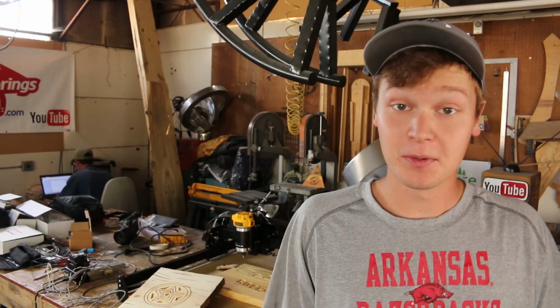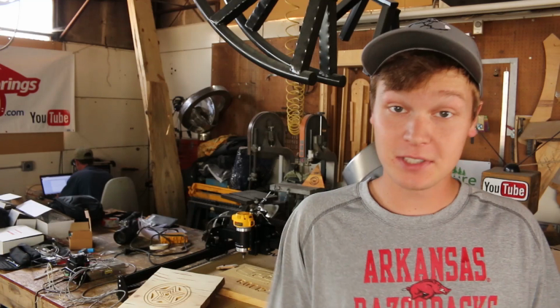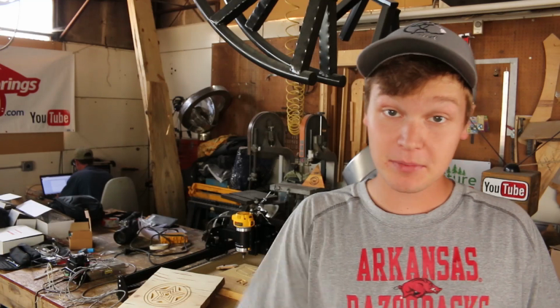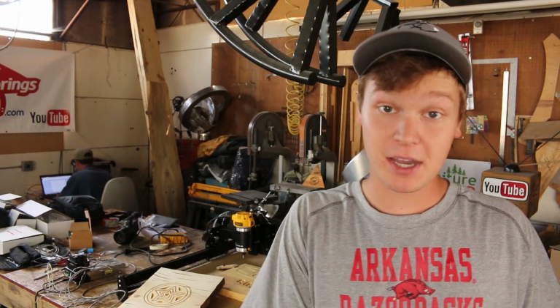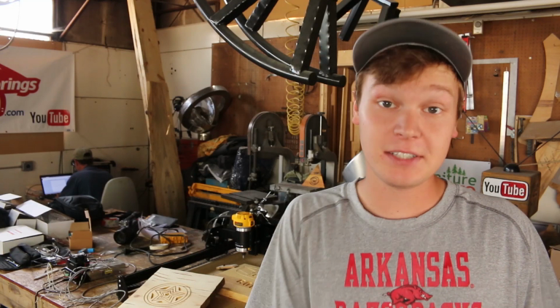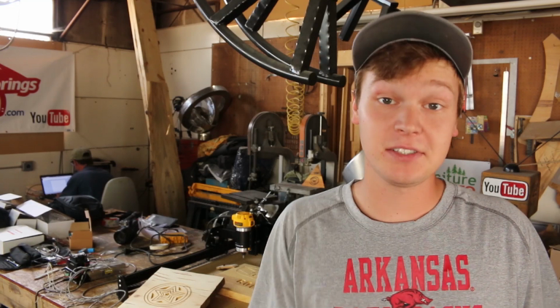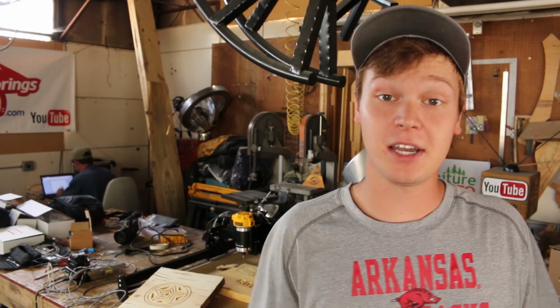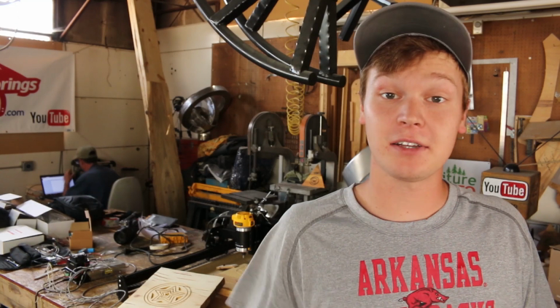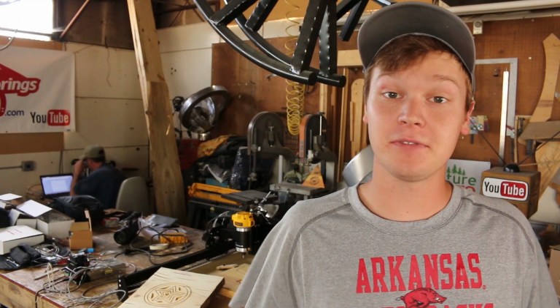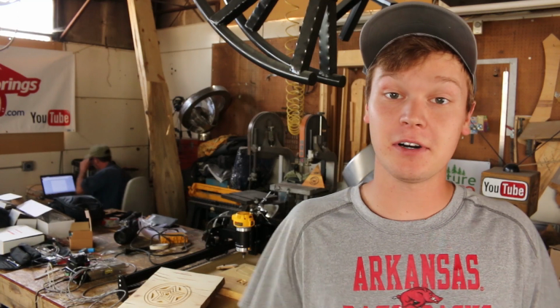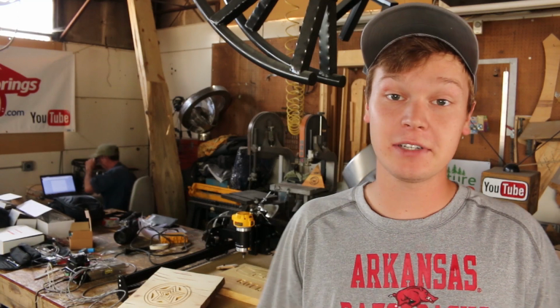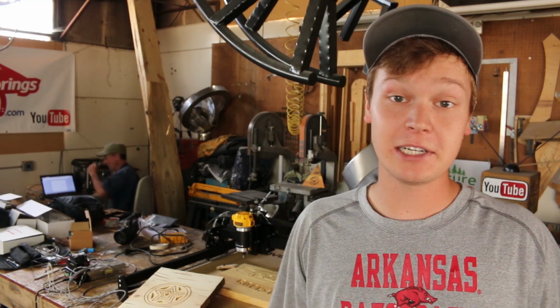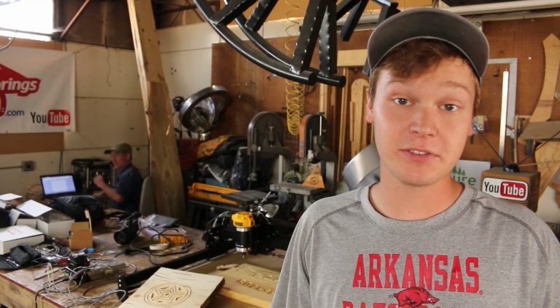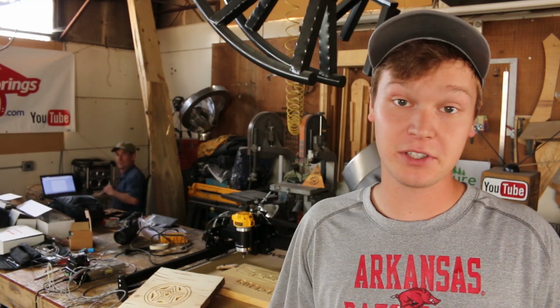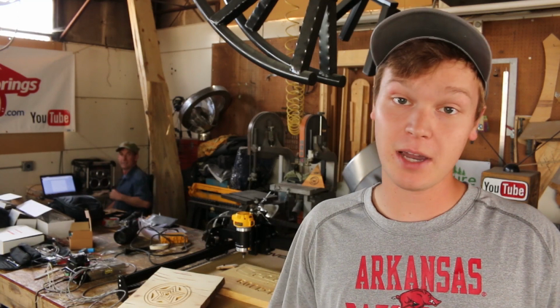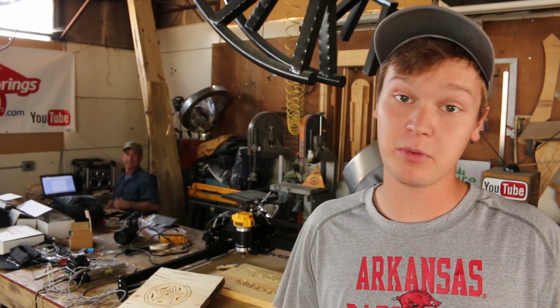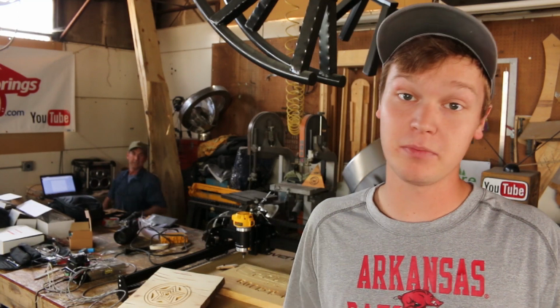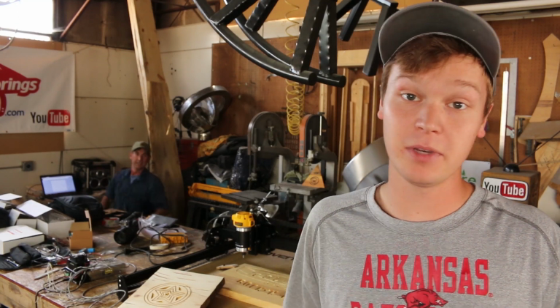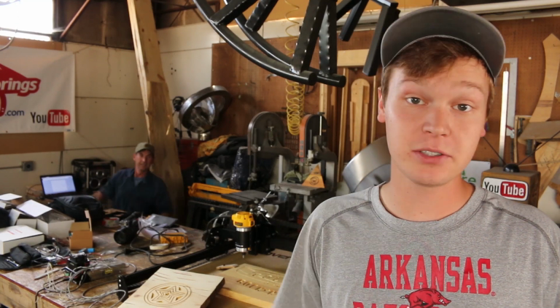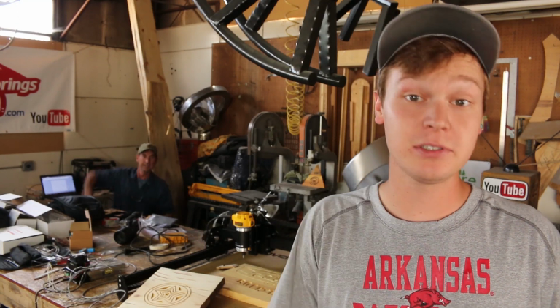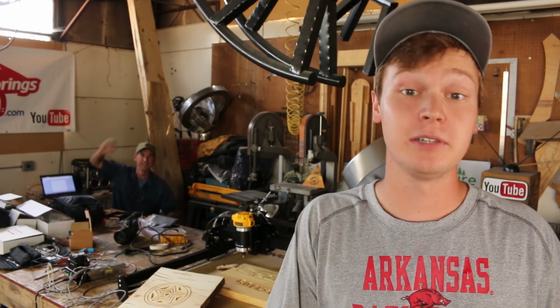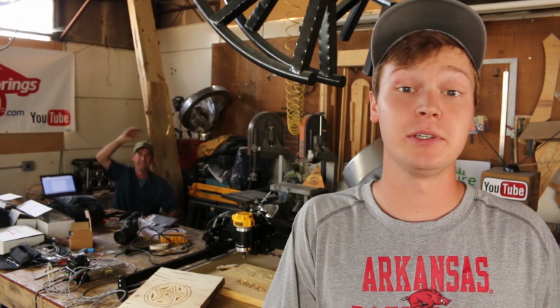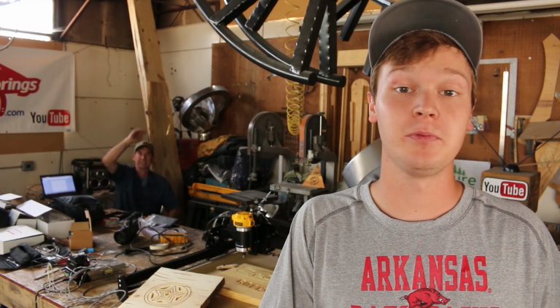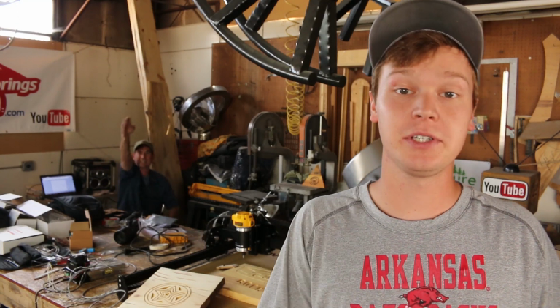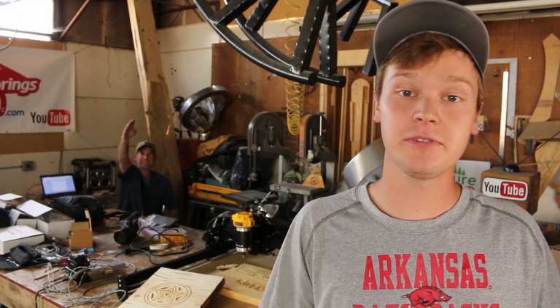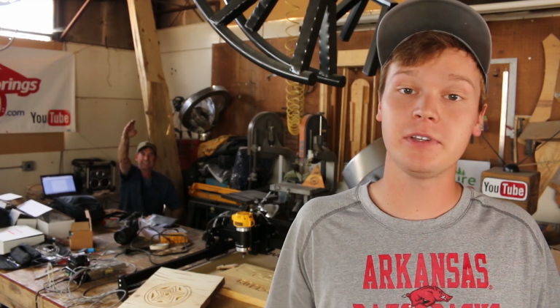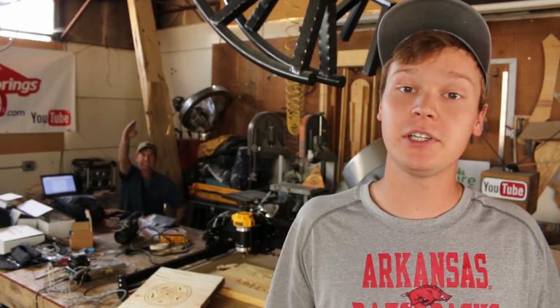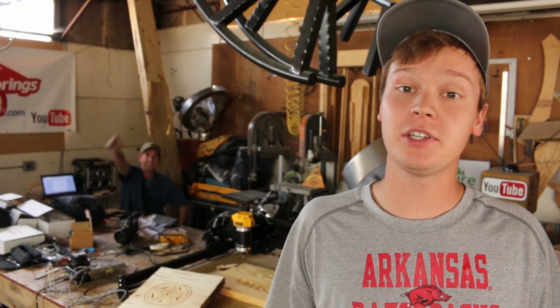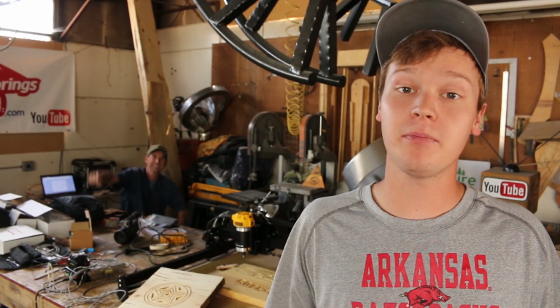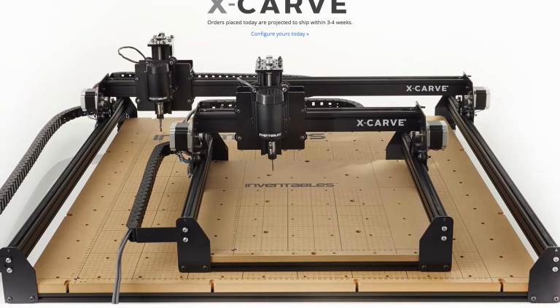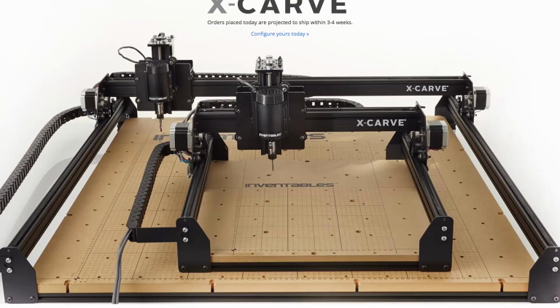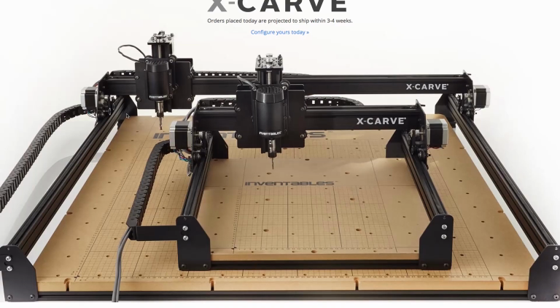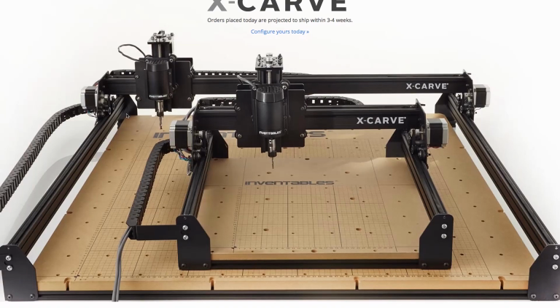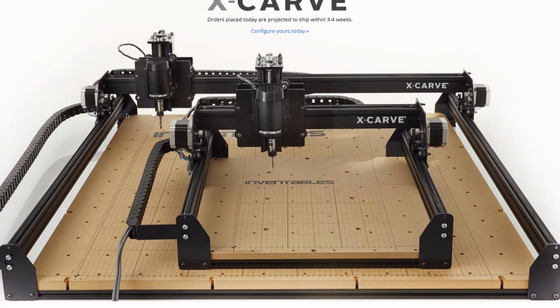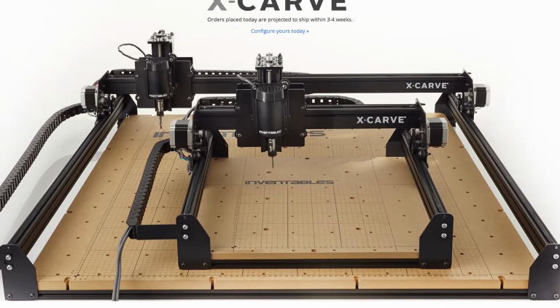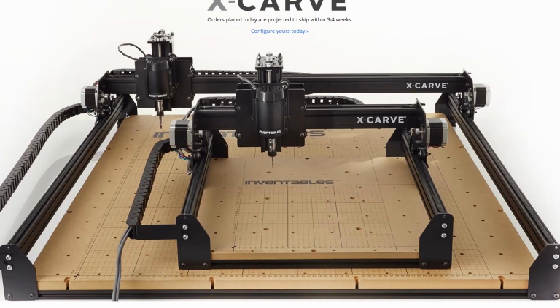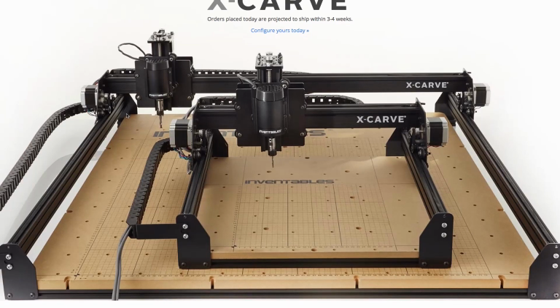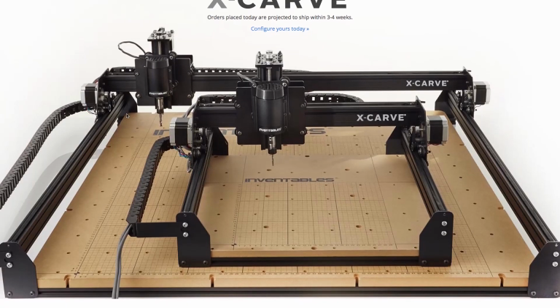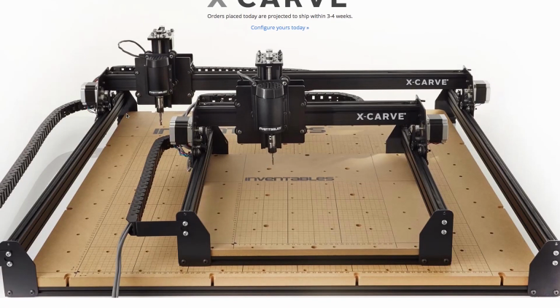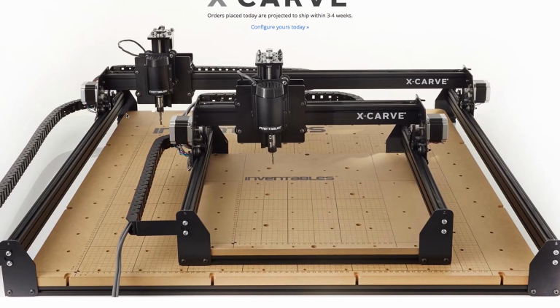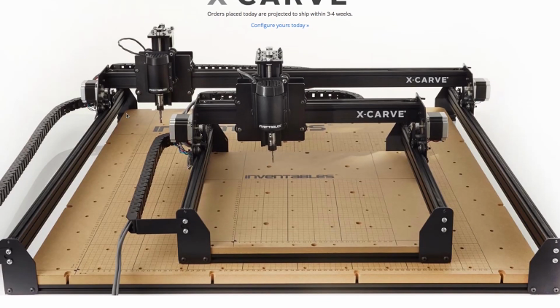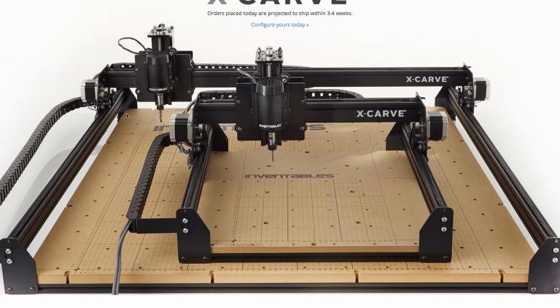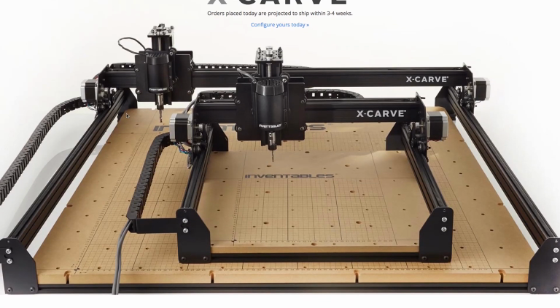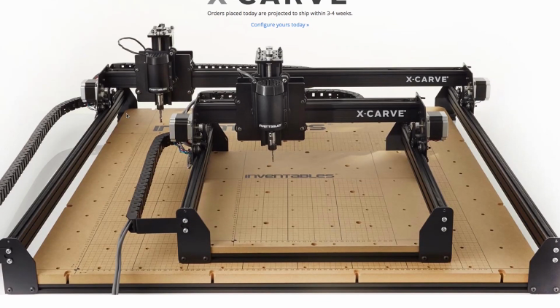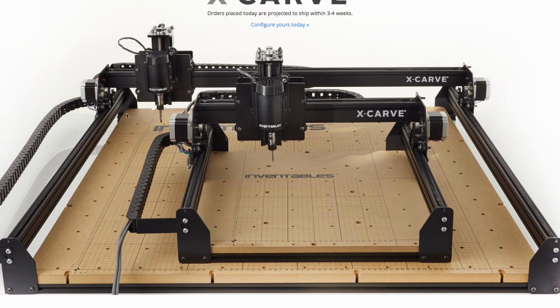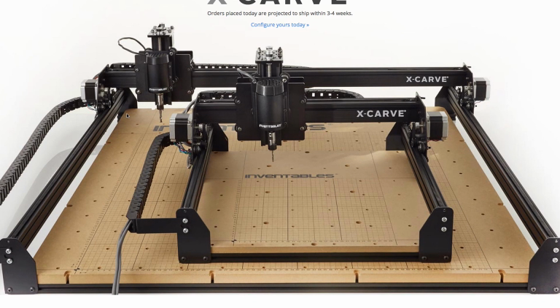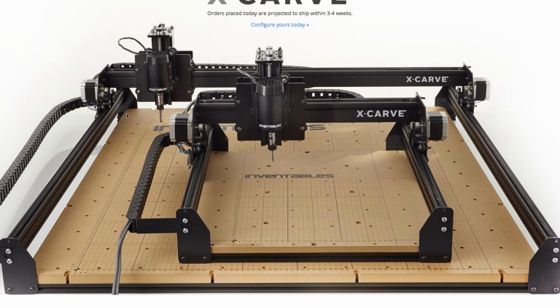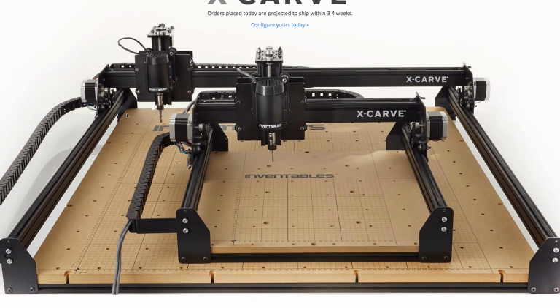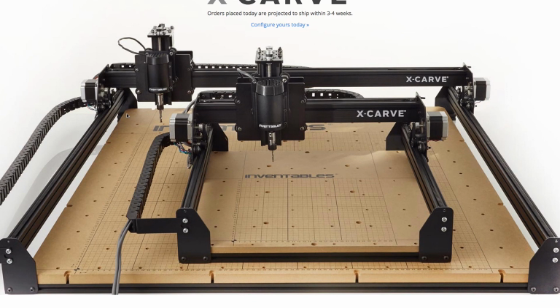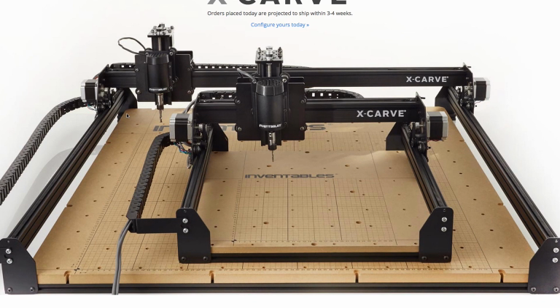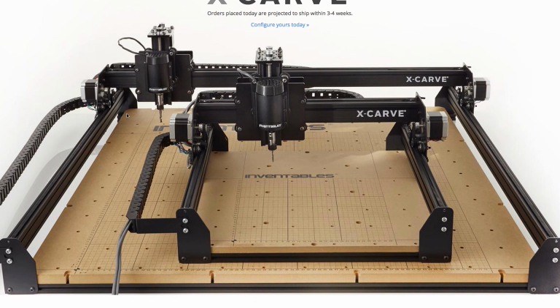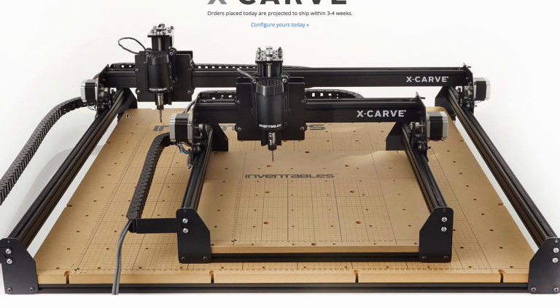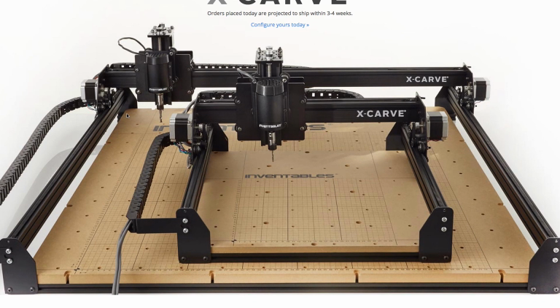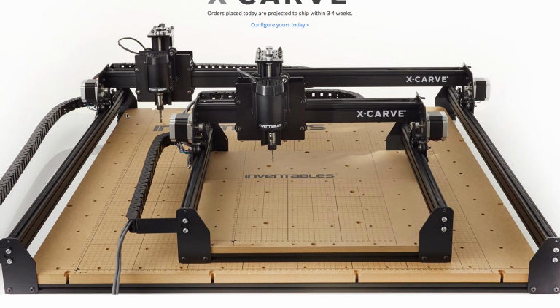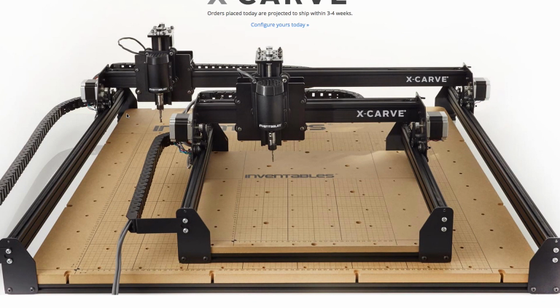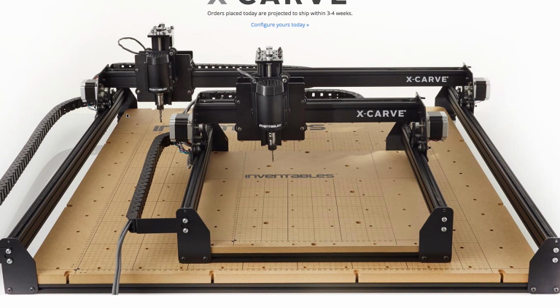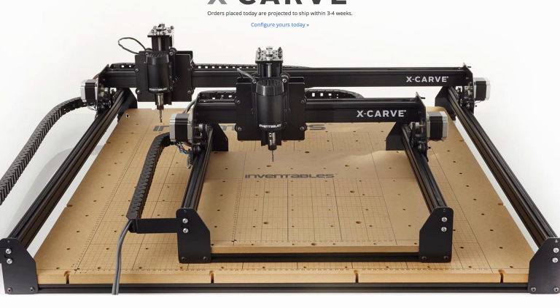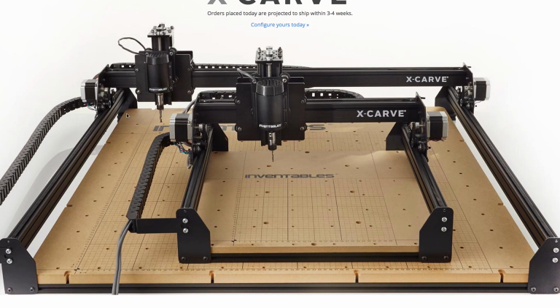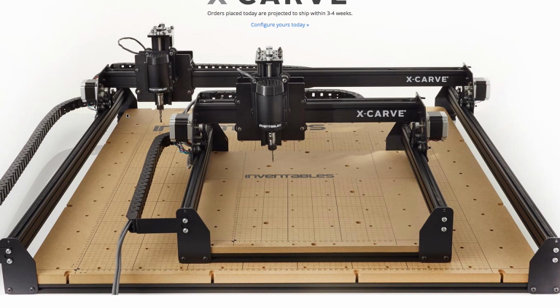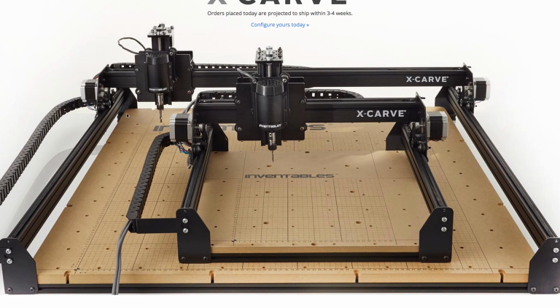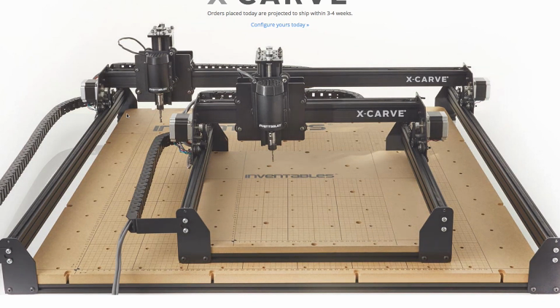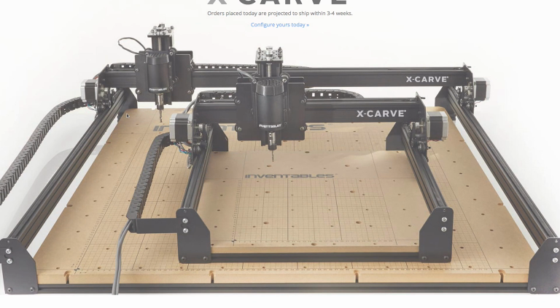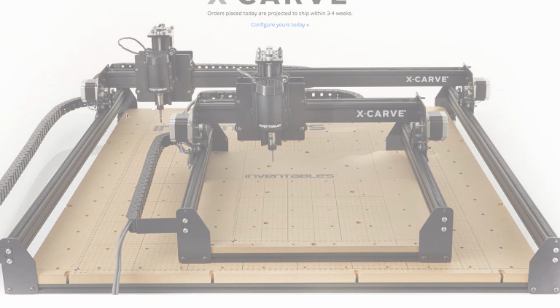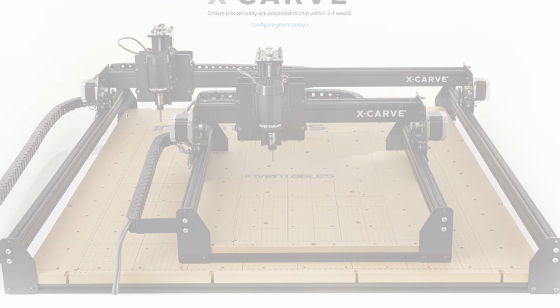What's up guys? It's Alex Fall here in the shop with Mitchell Dillman. We just finished up our new X-carve from the guys over at Inventables. Let's get started with a review of the build.